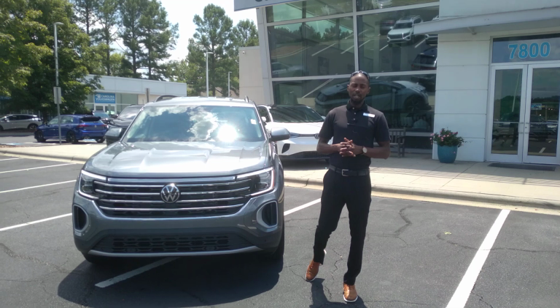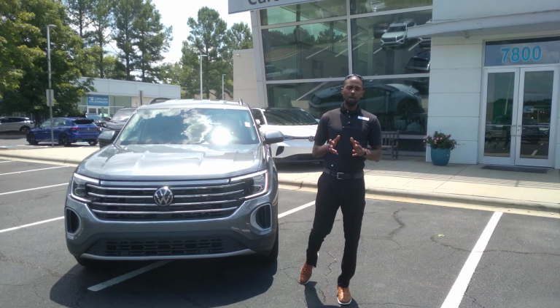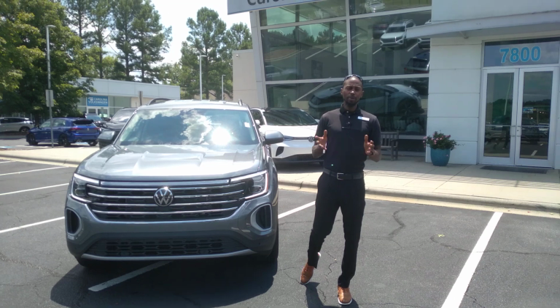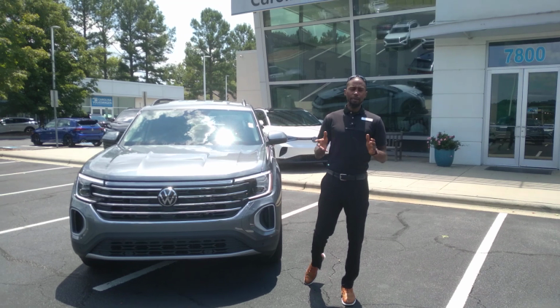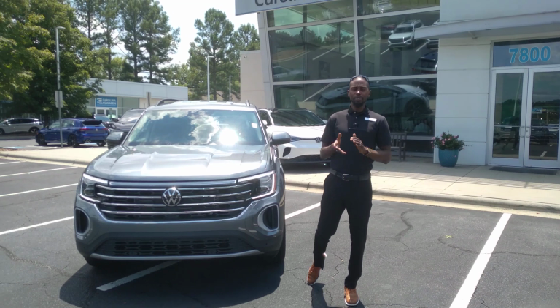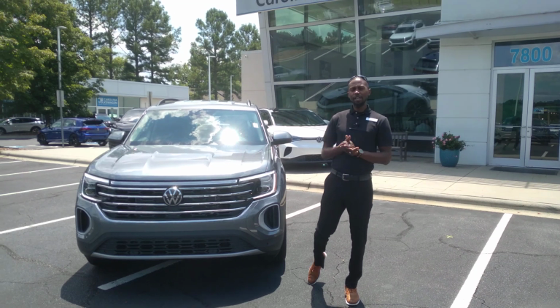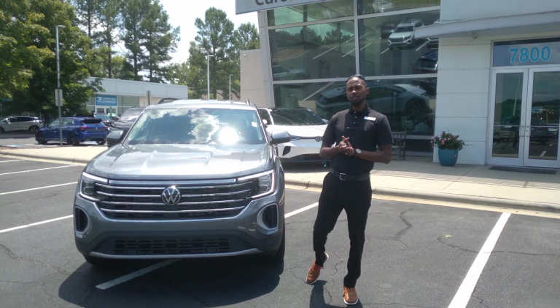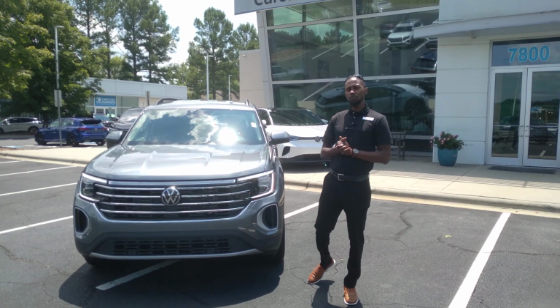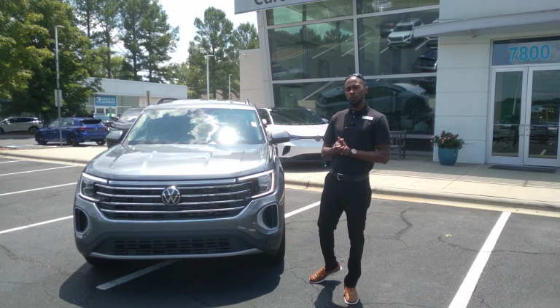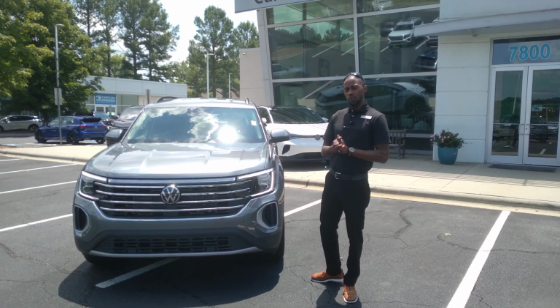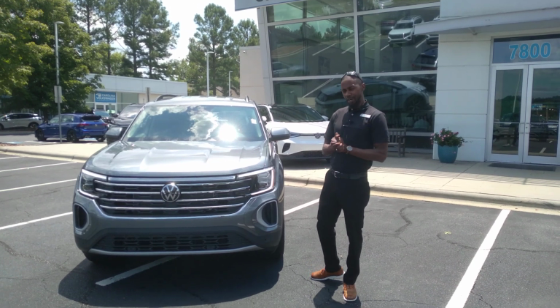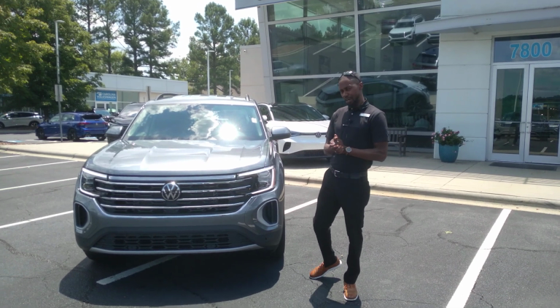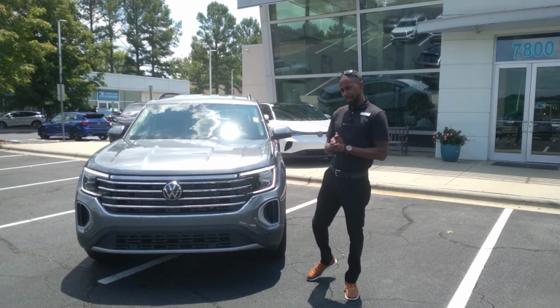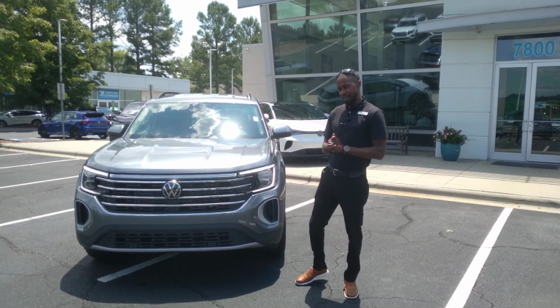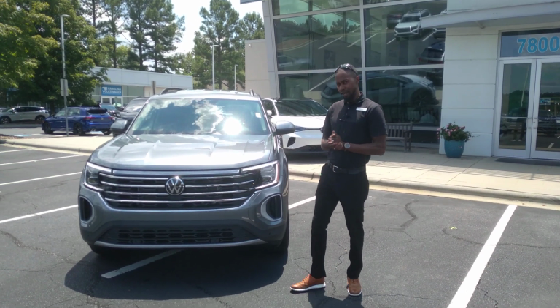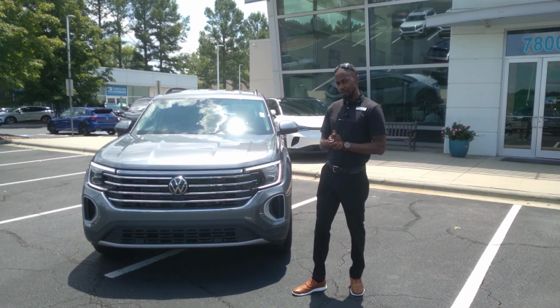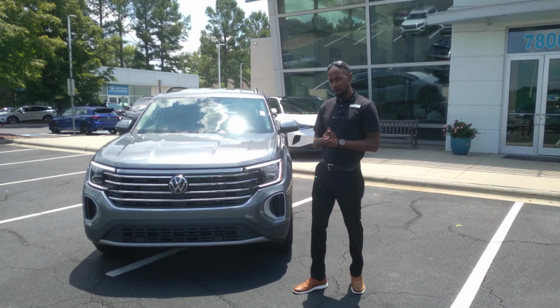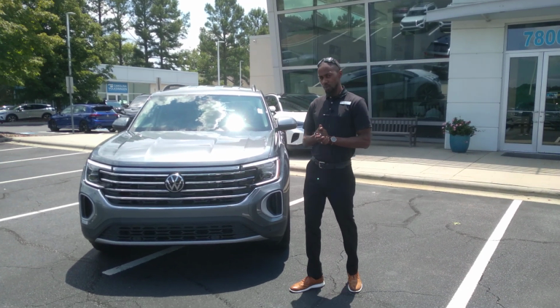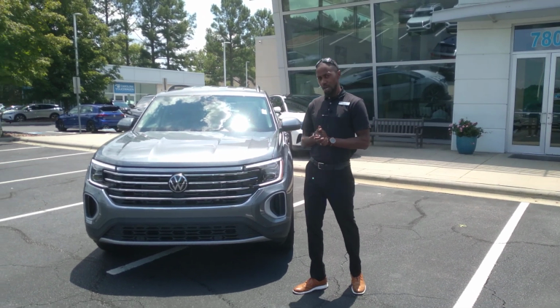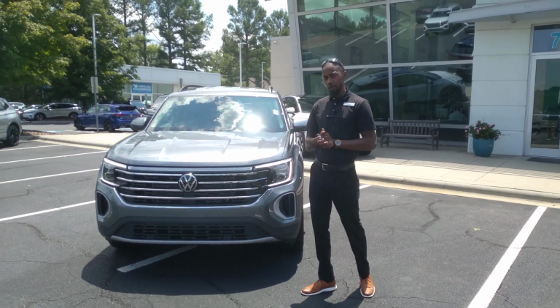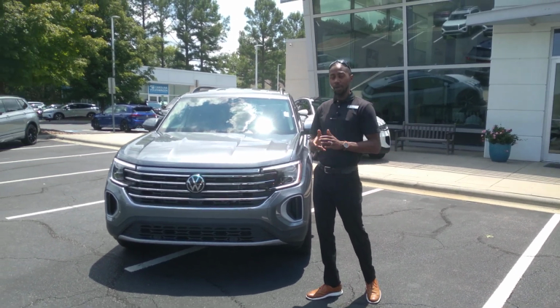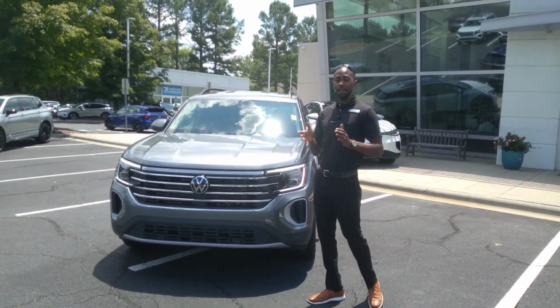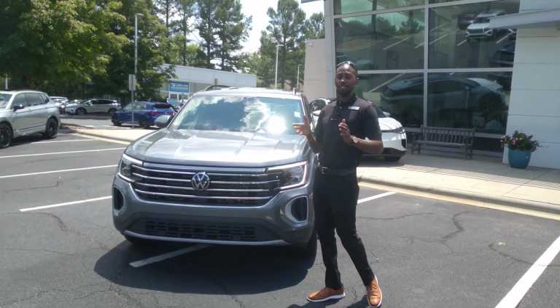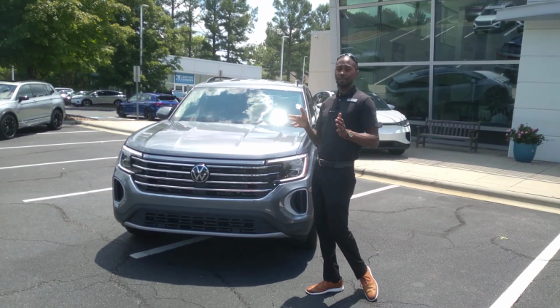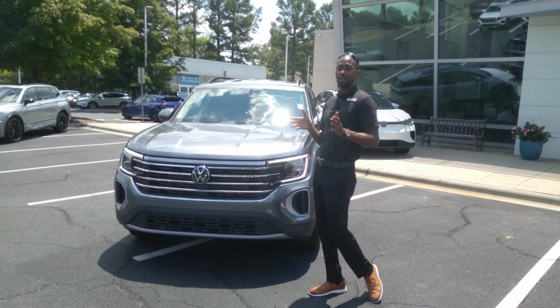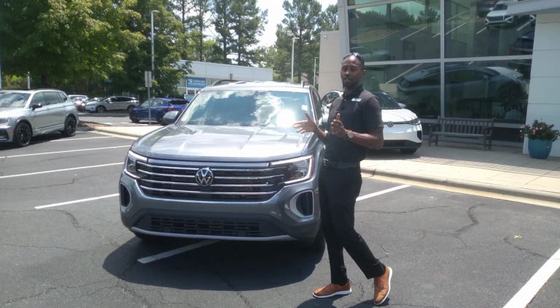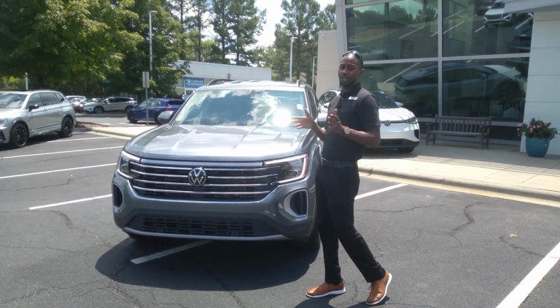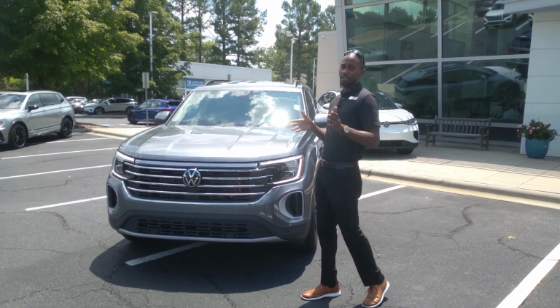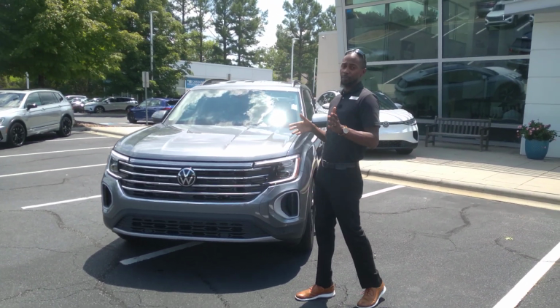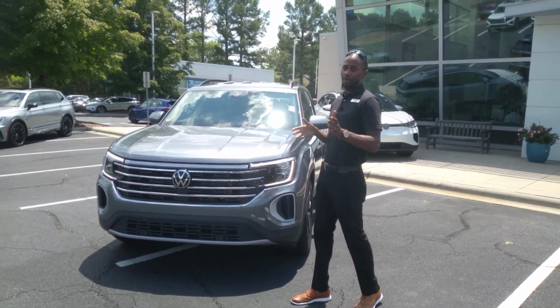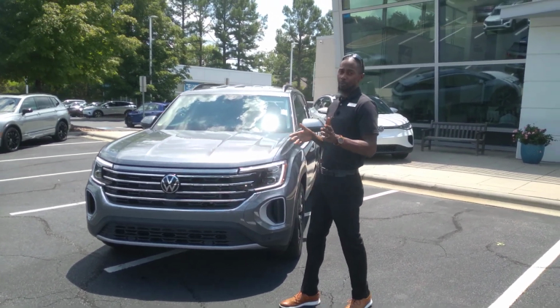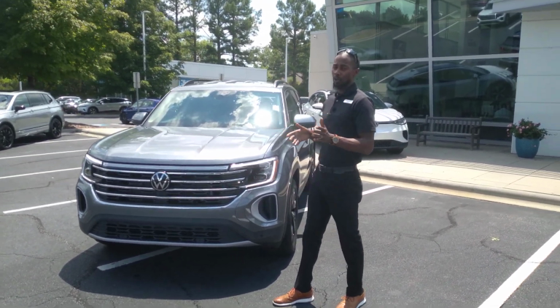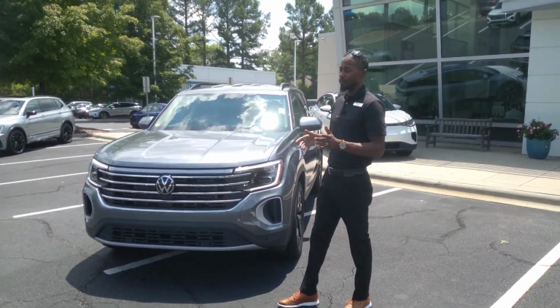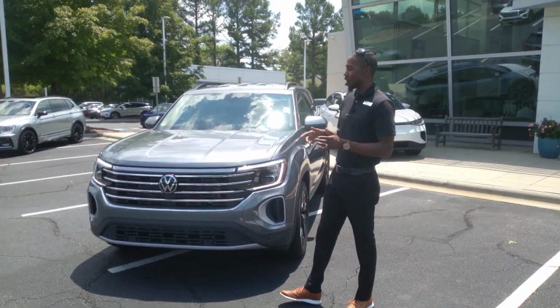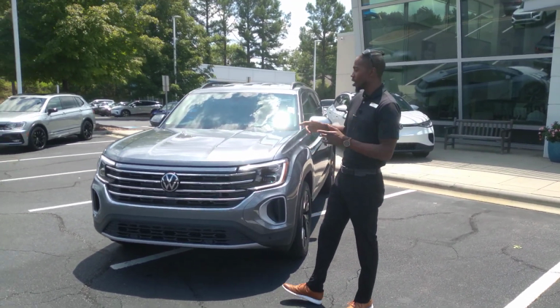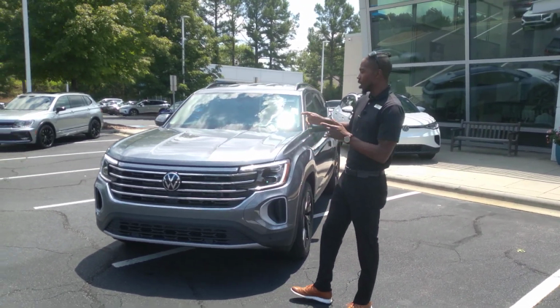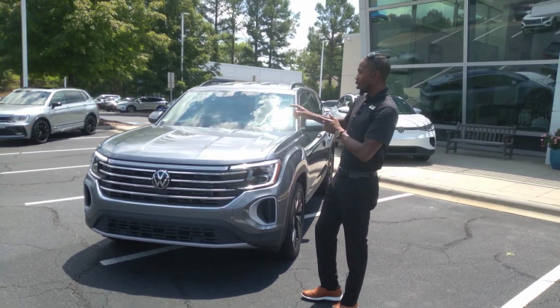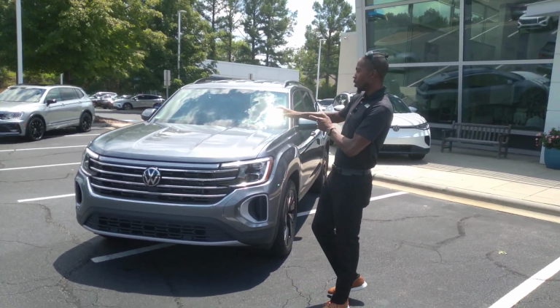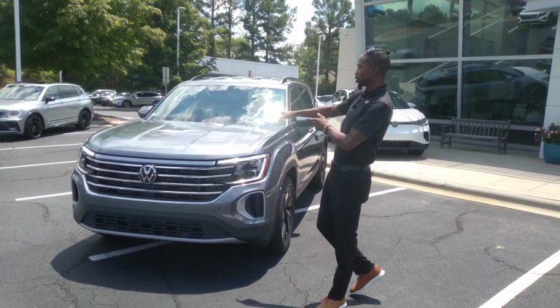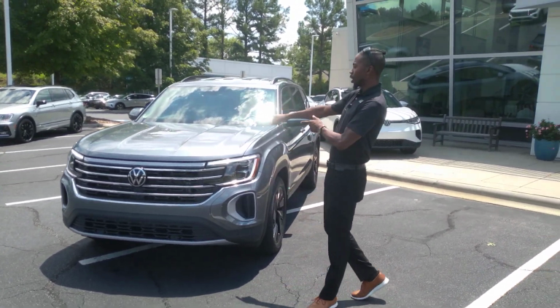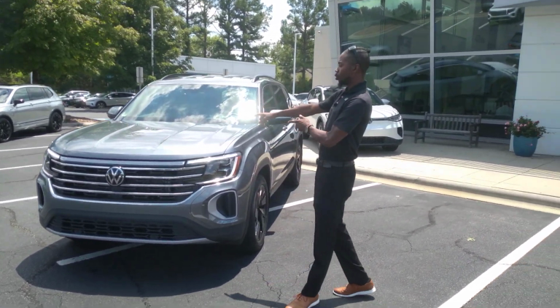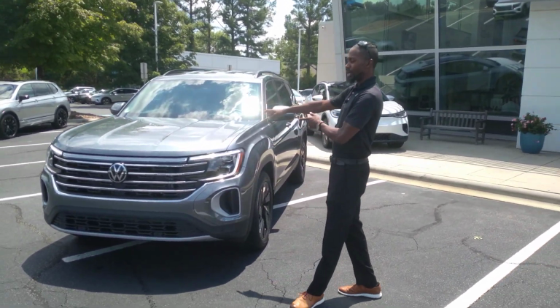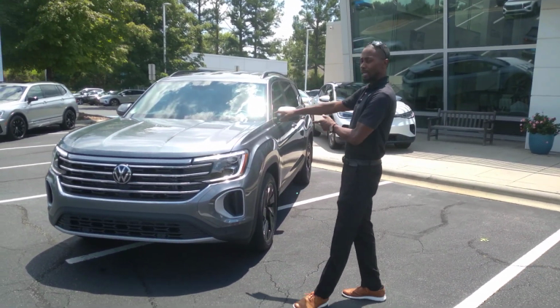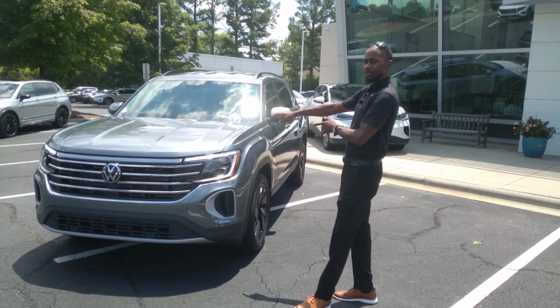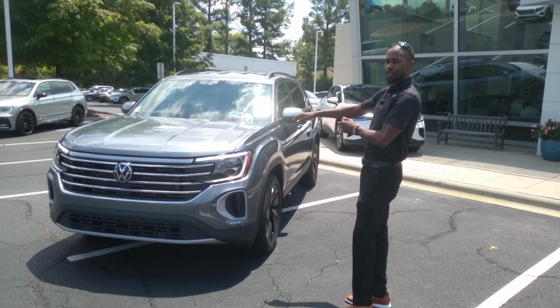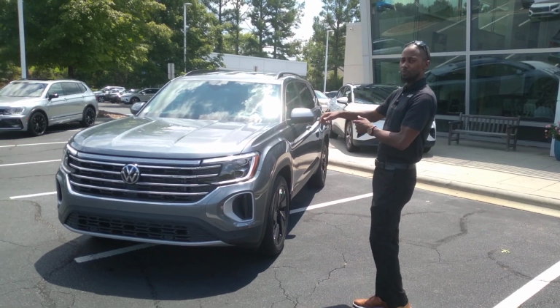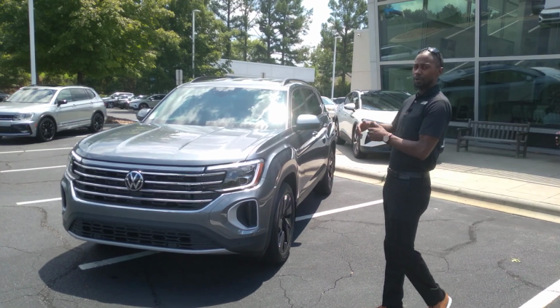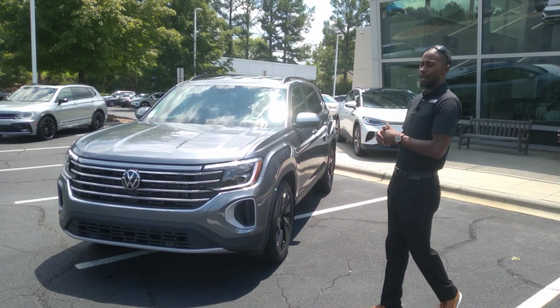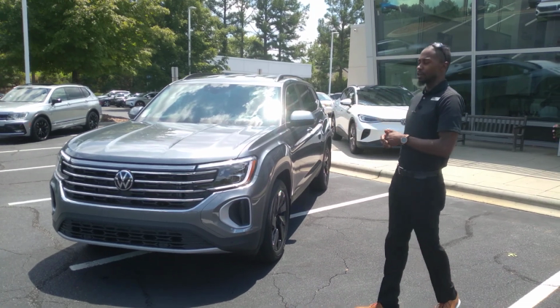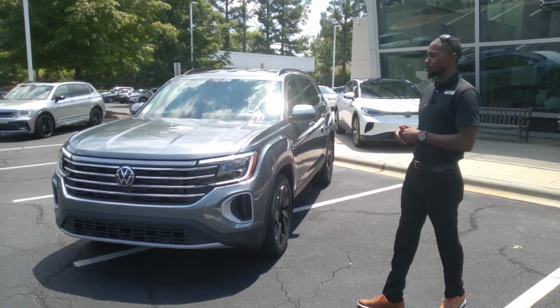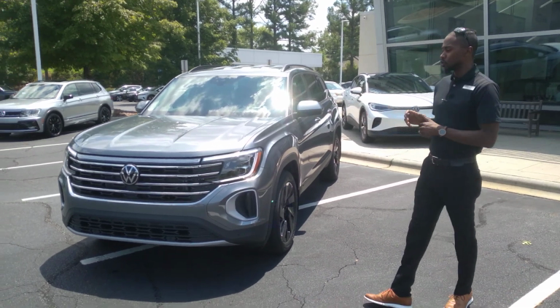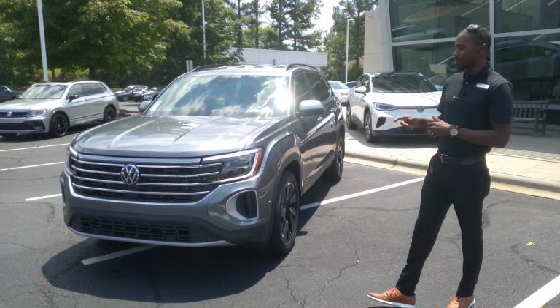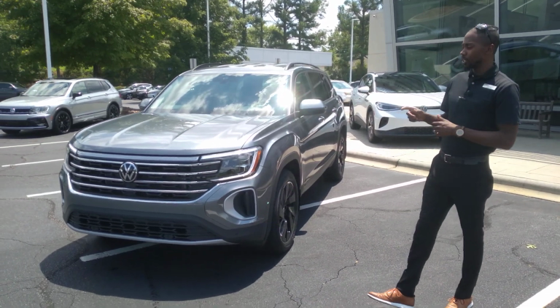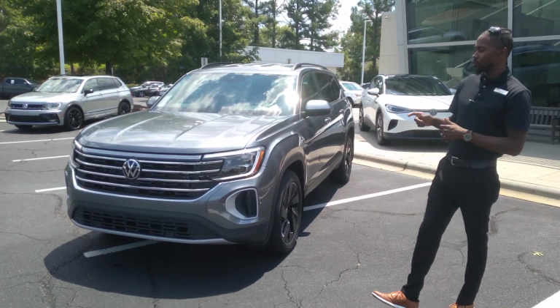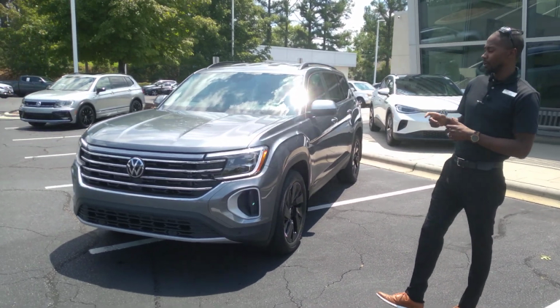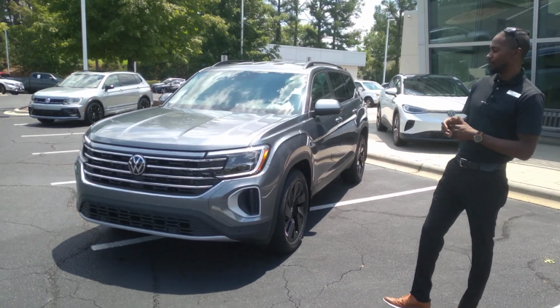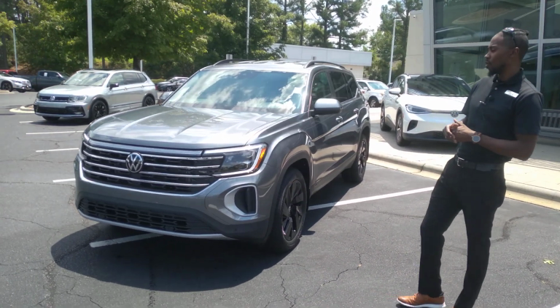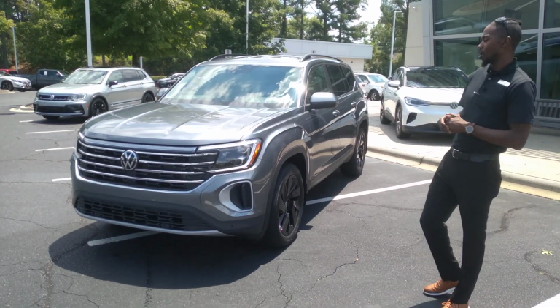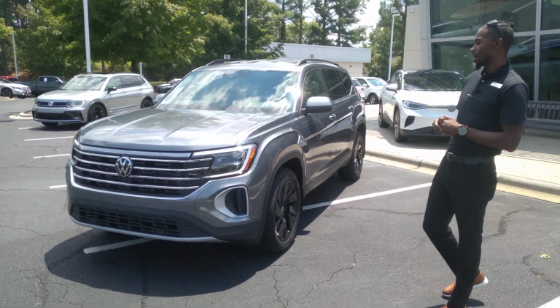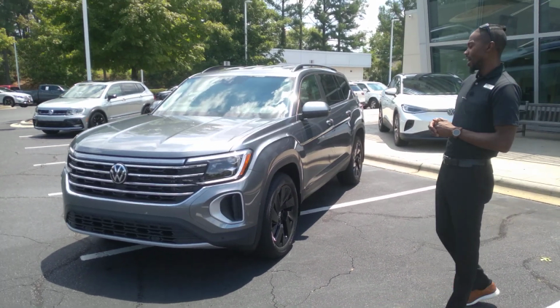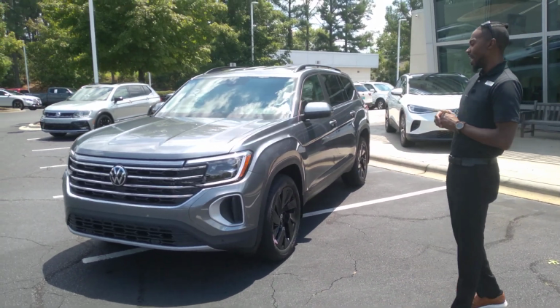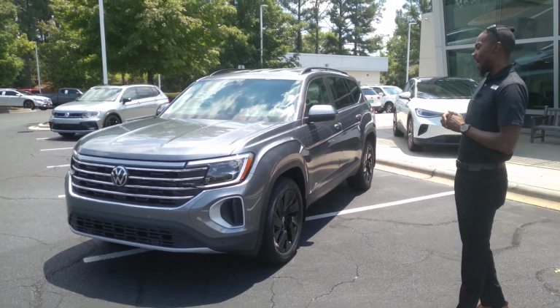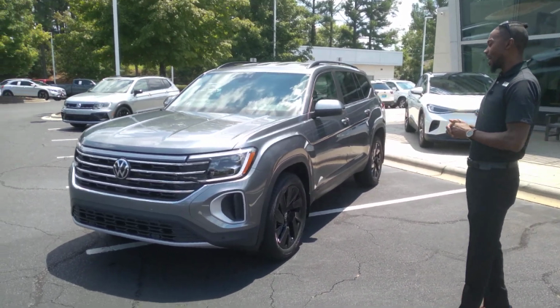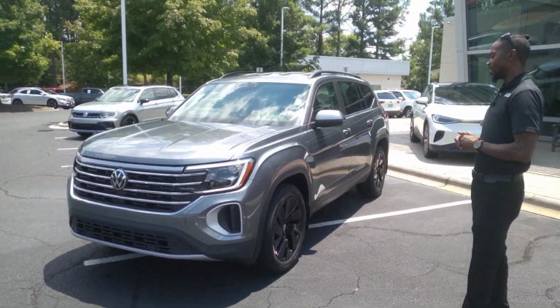My name is Jason, here at Kelowda Rotesburg. We're located at 7800 Easton Defender Boulevard. I want to show you a quick look at this brand new 2024 Atlas.